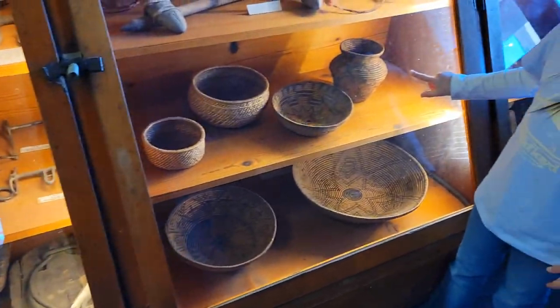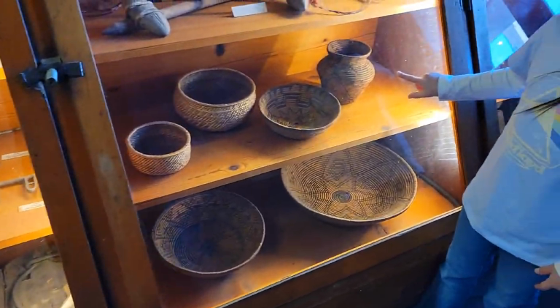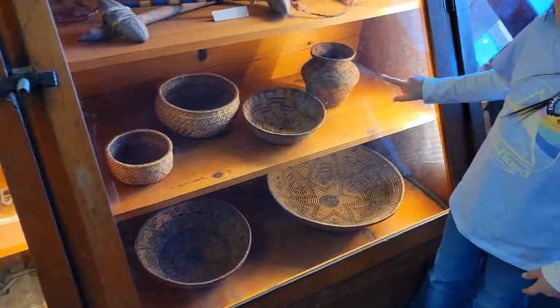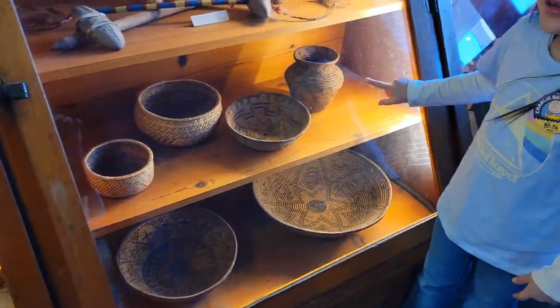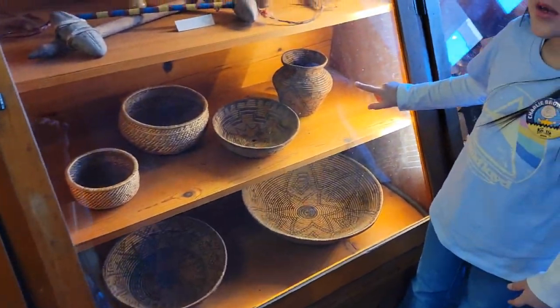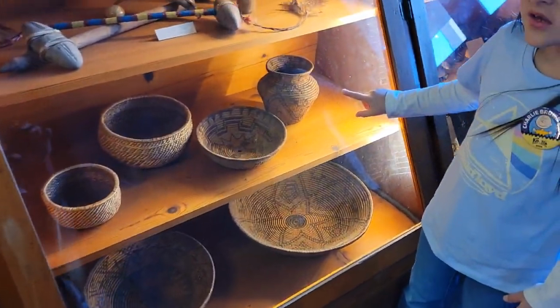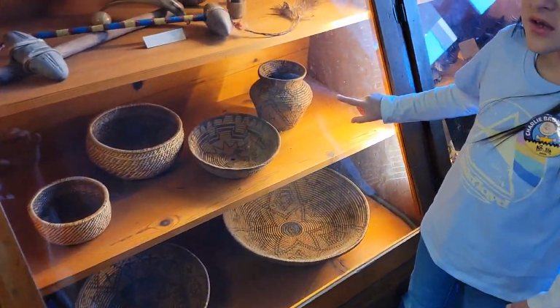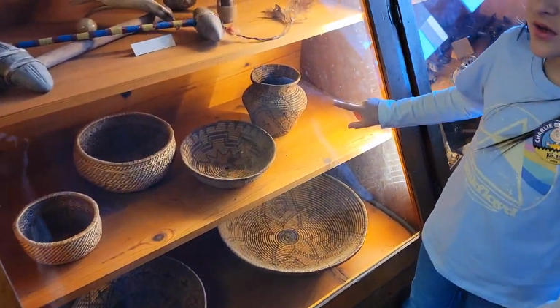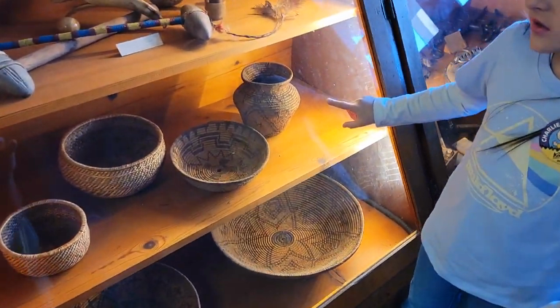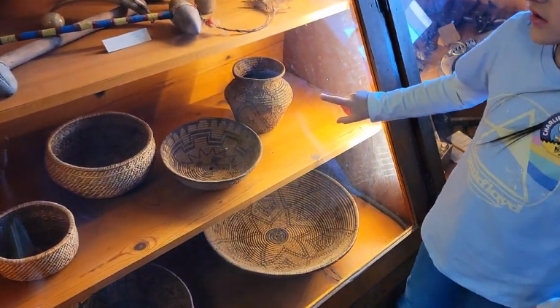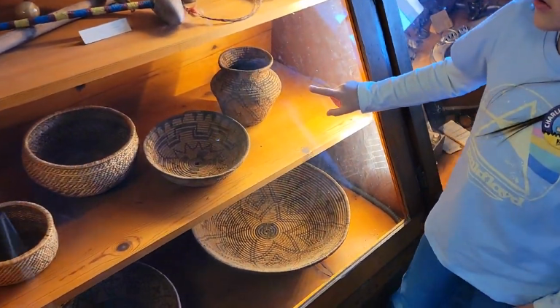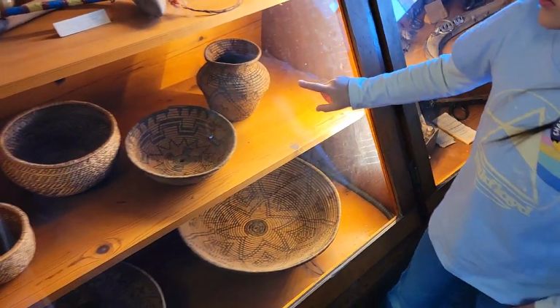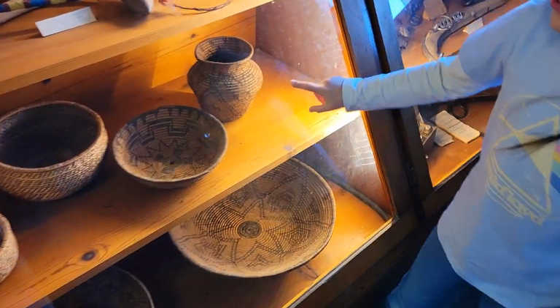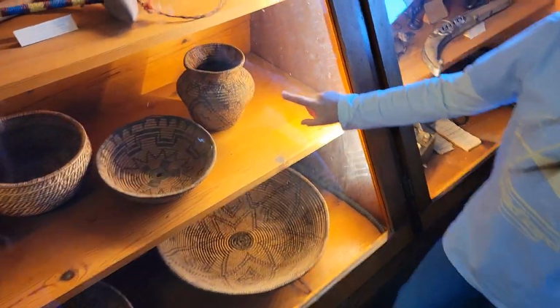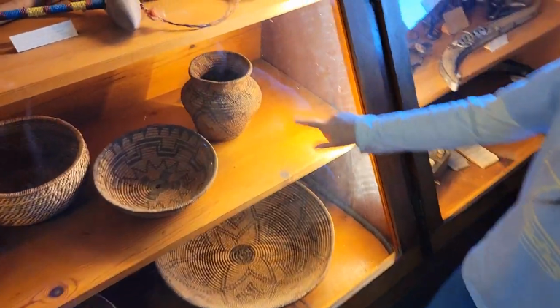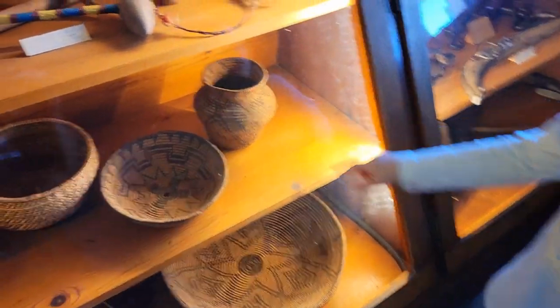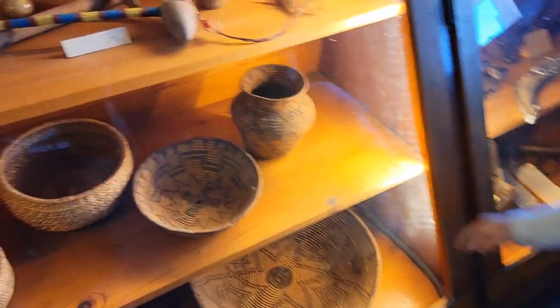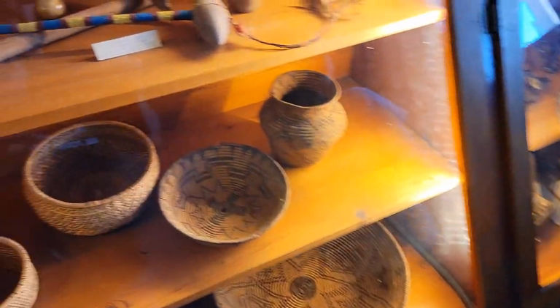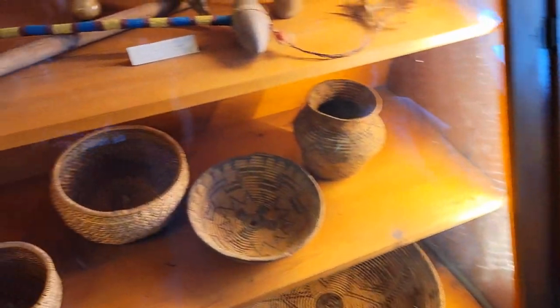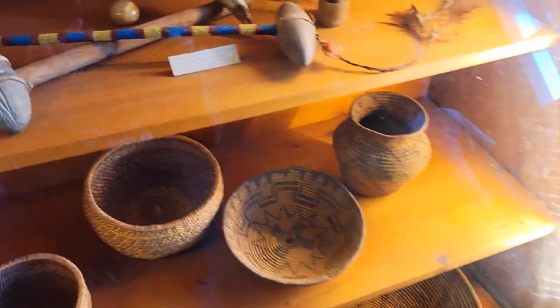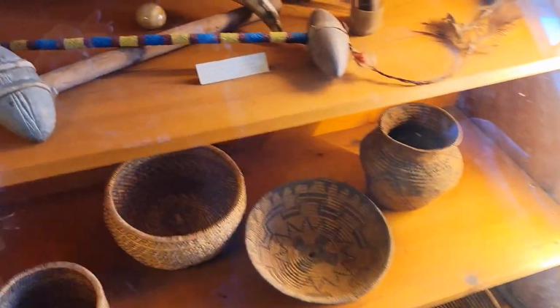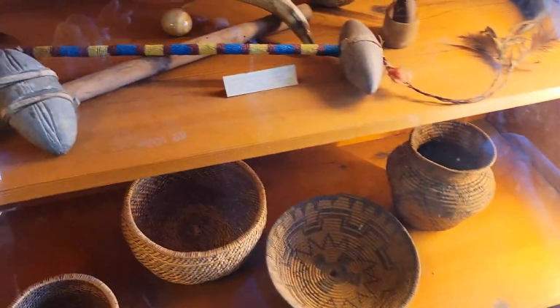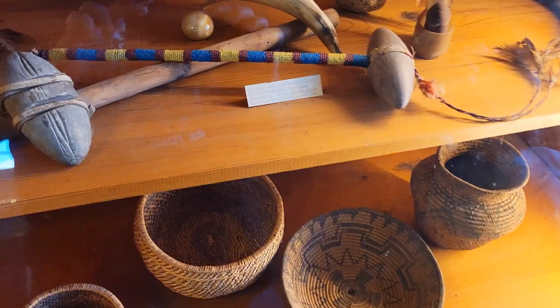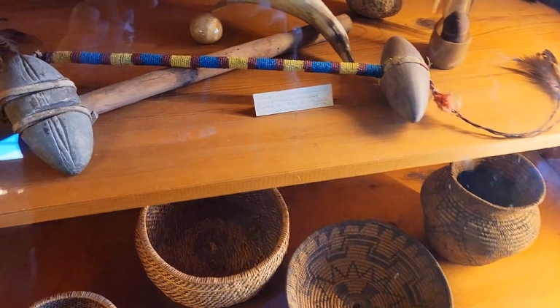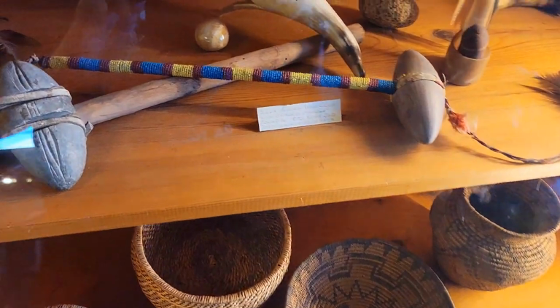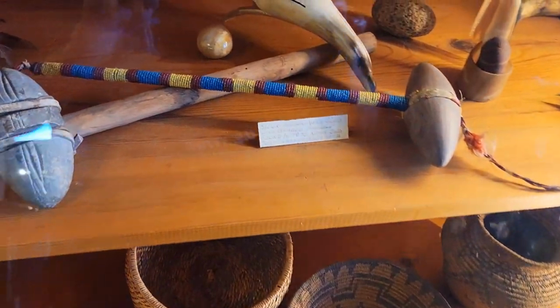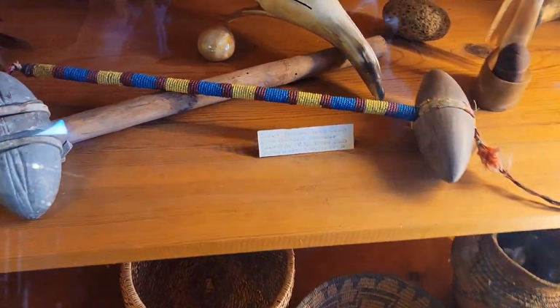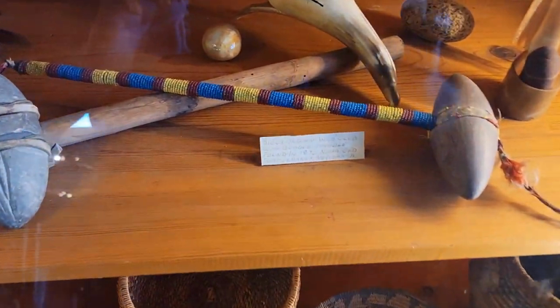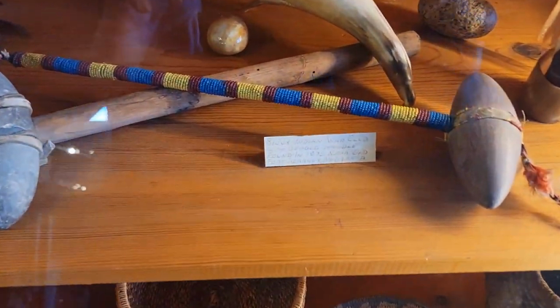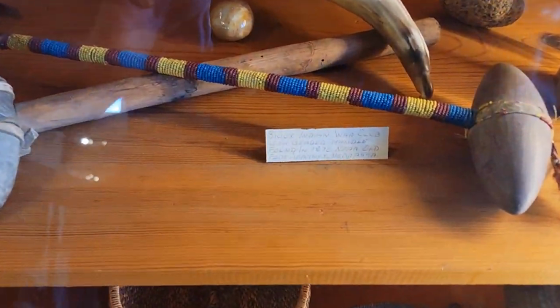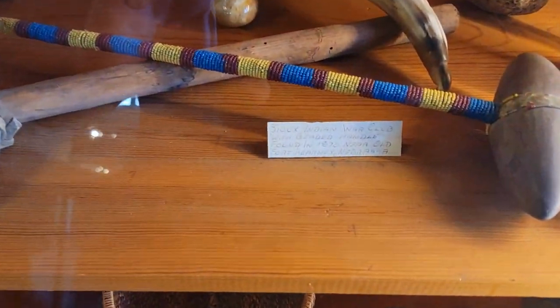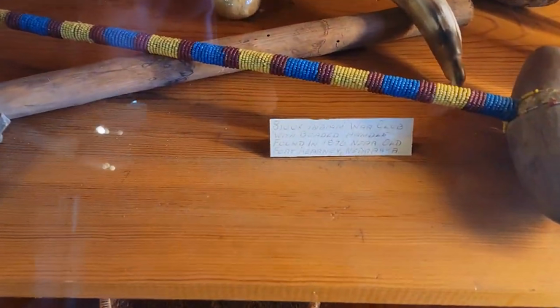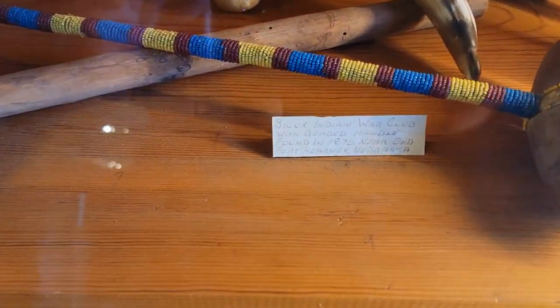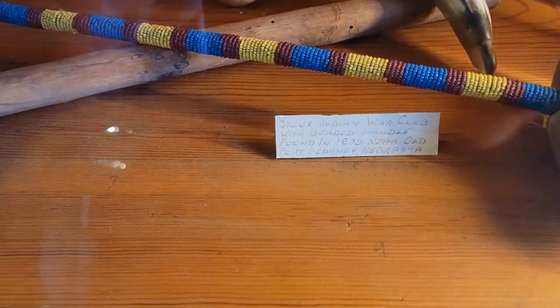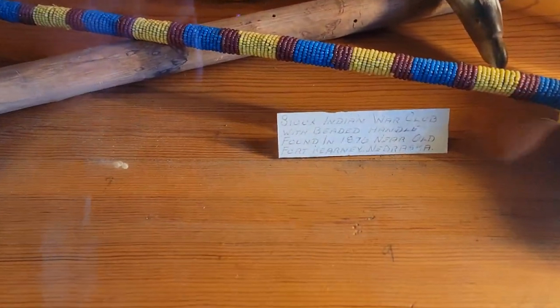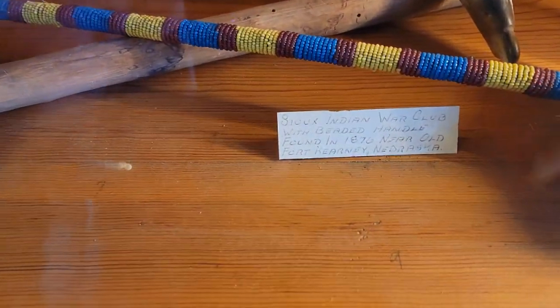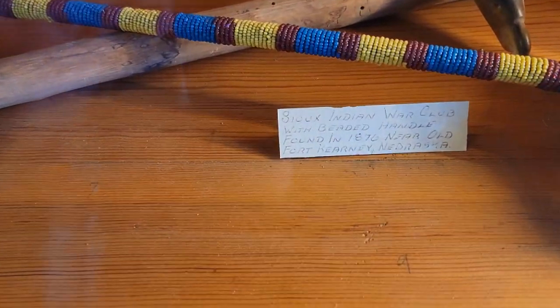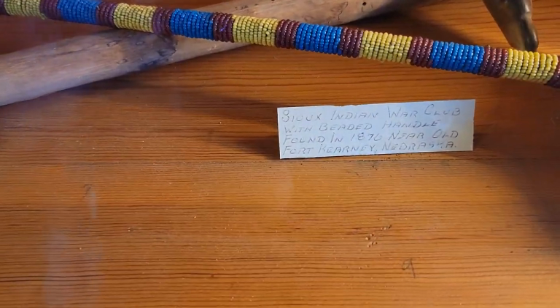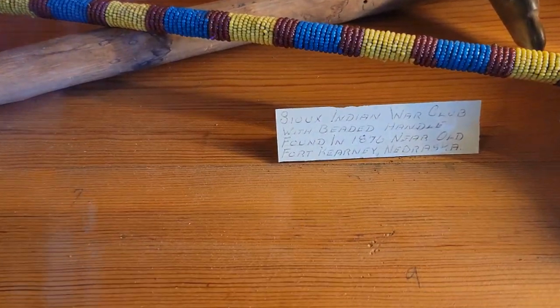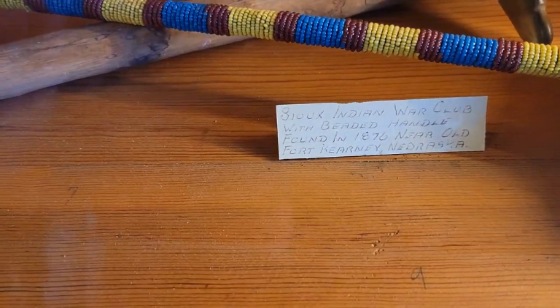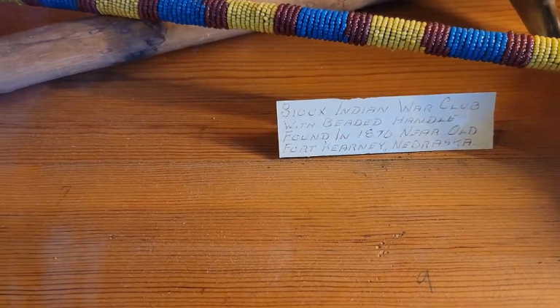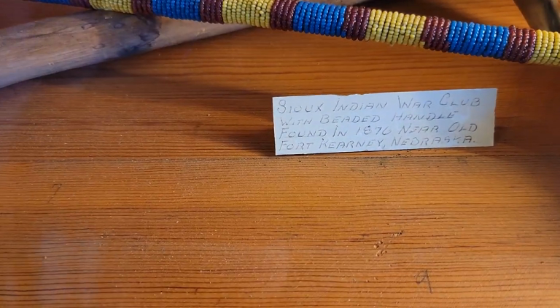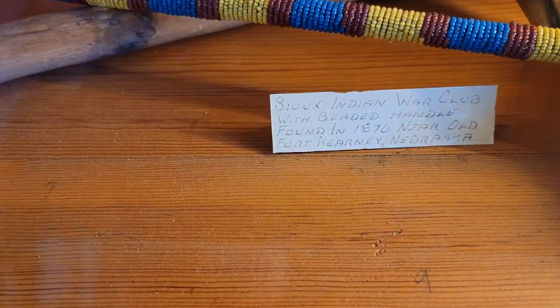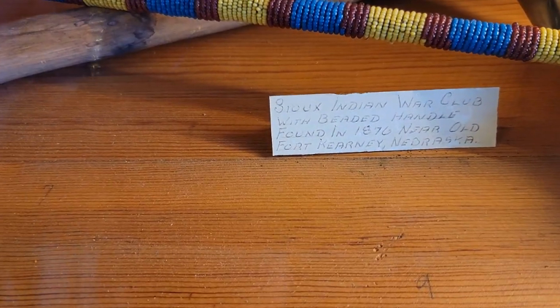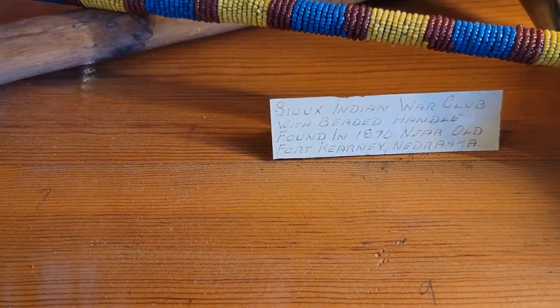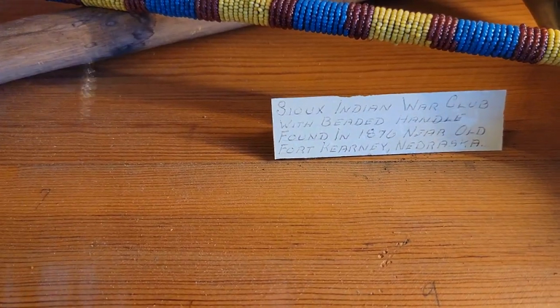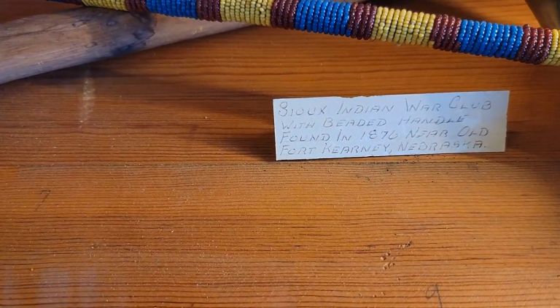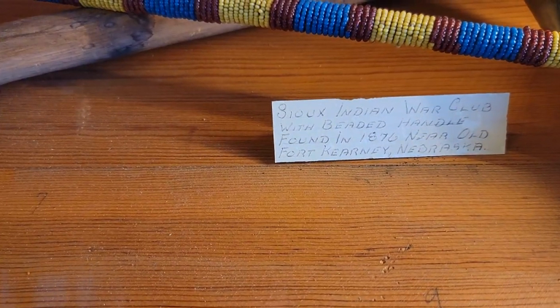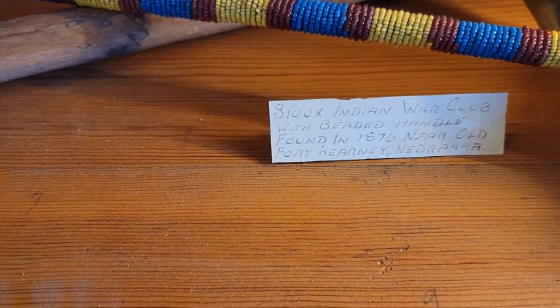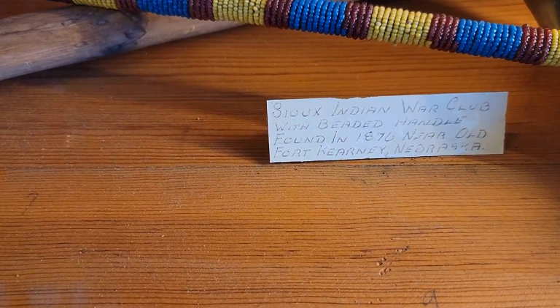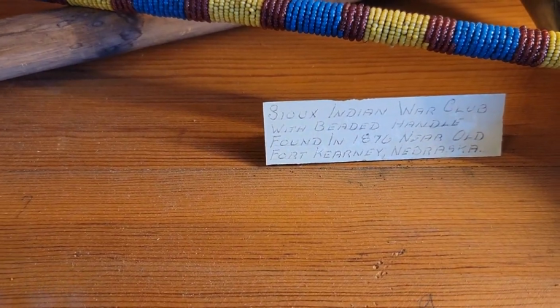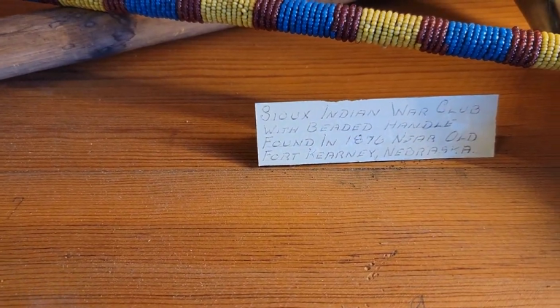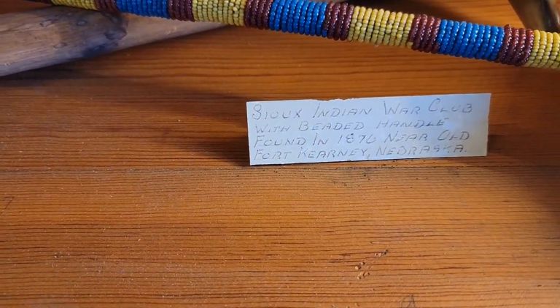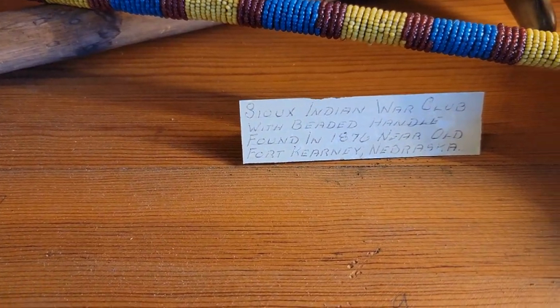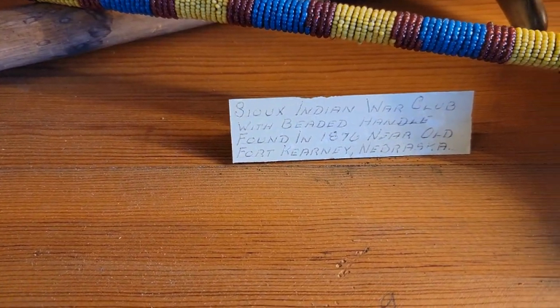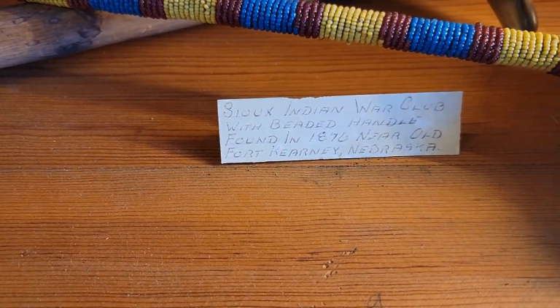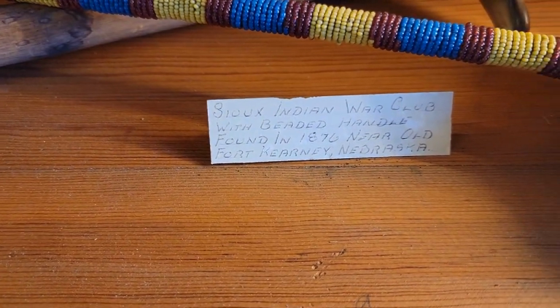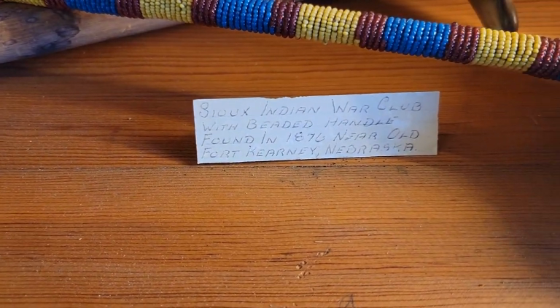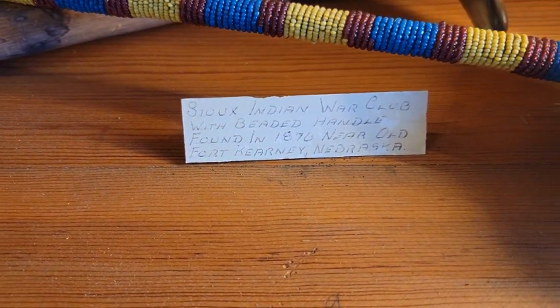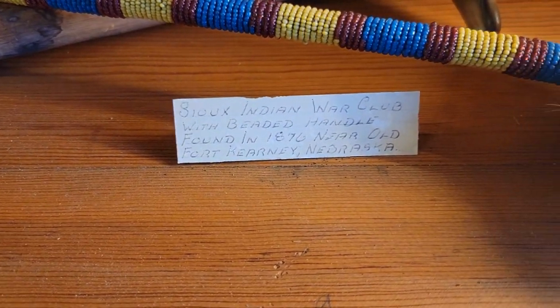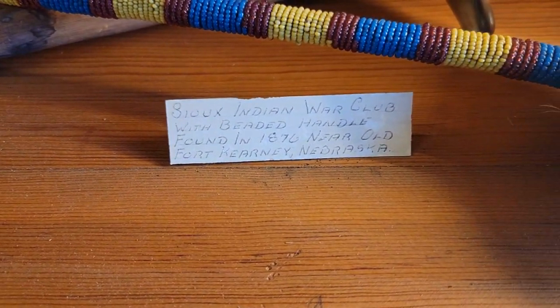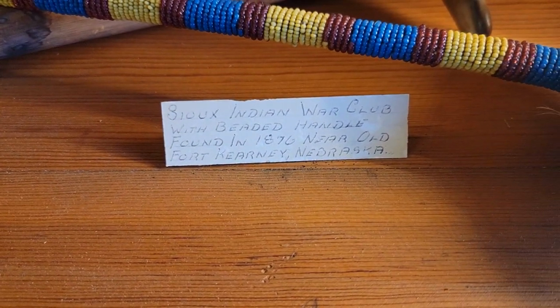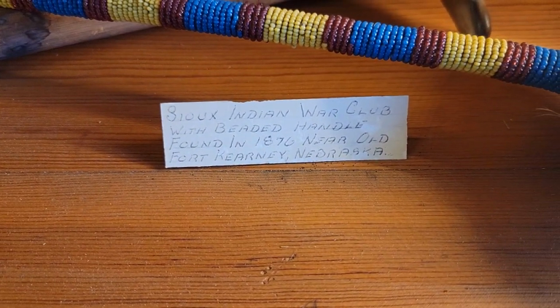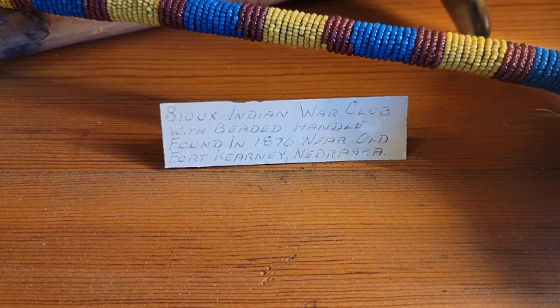I don't know when these were made. Let's see if we get a little bit of... it's like 1876 there.